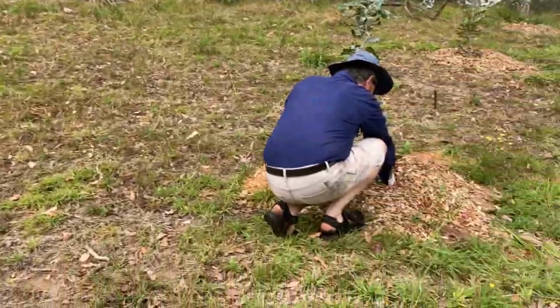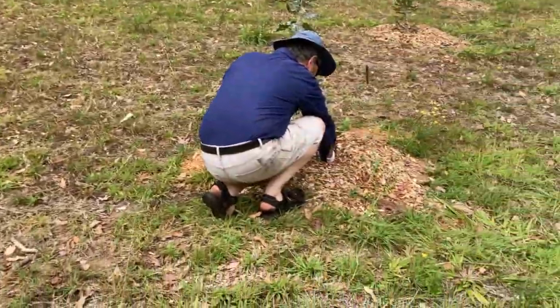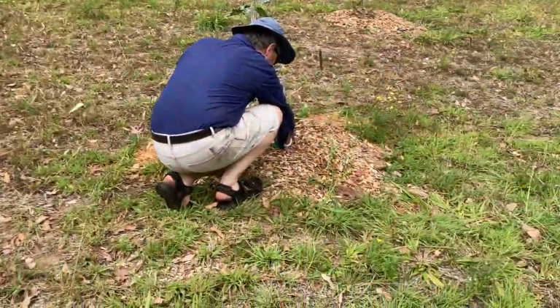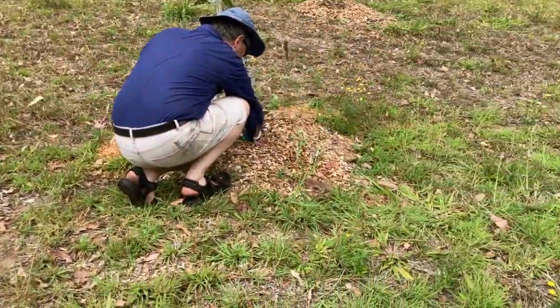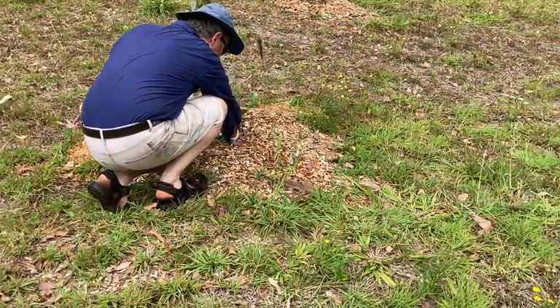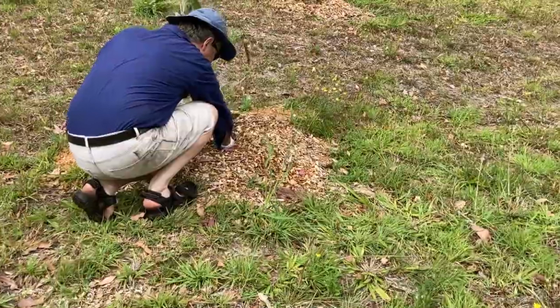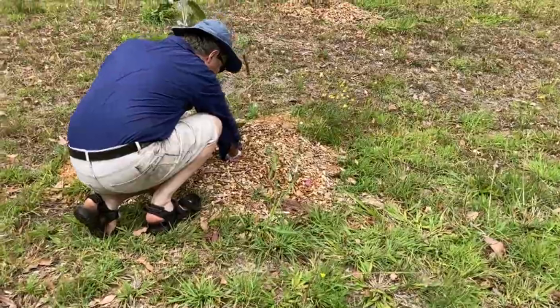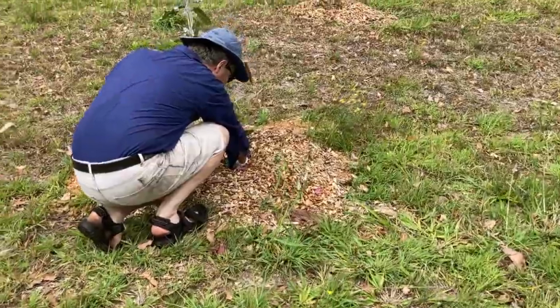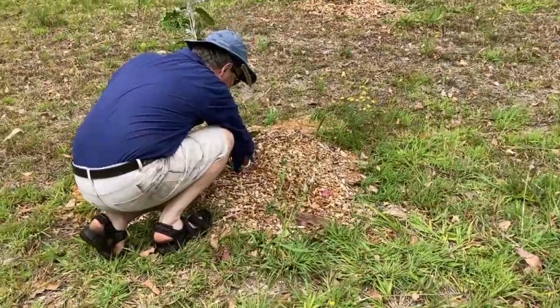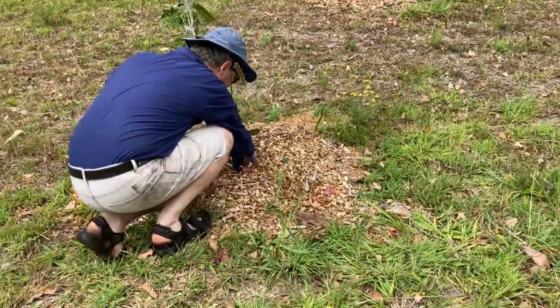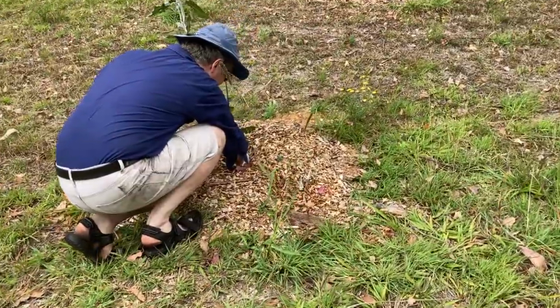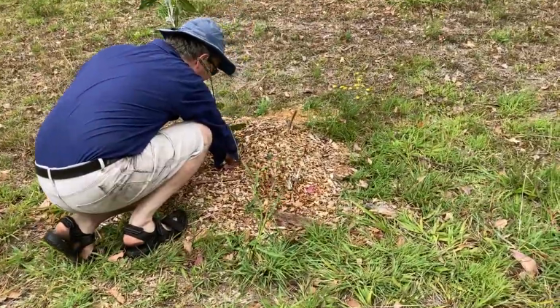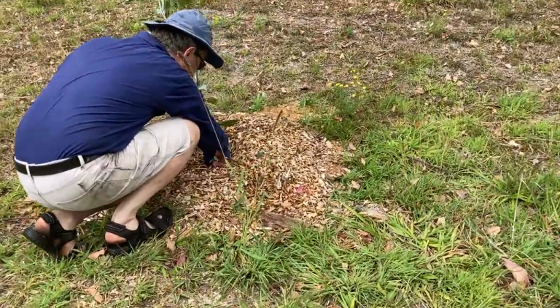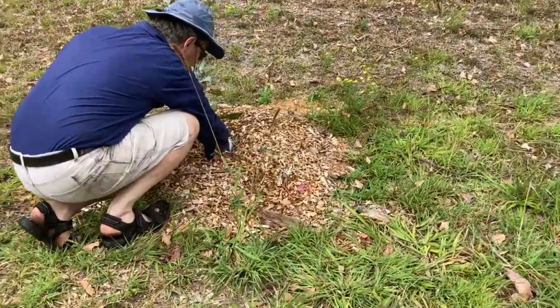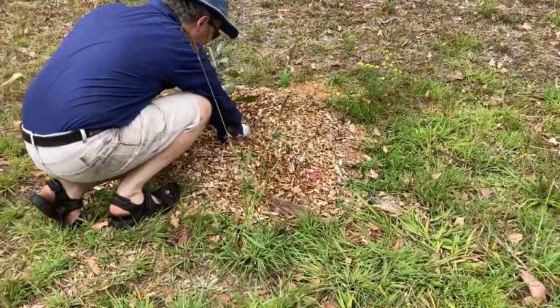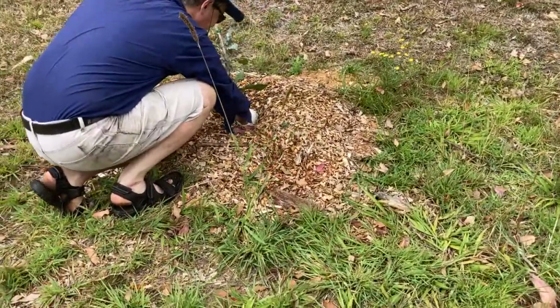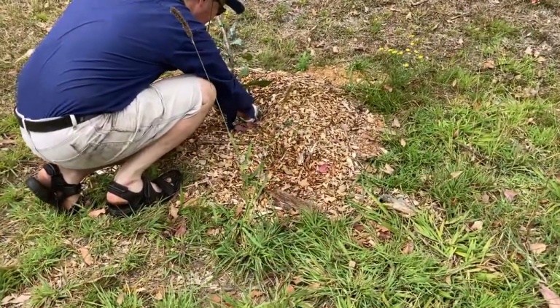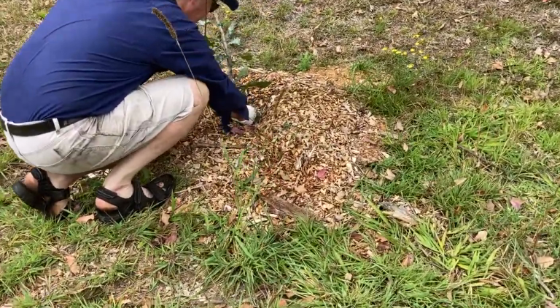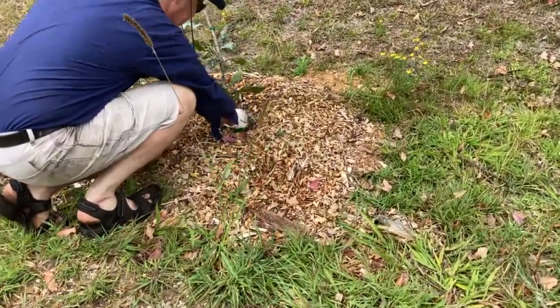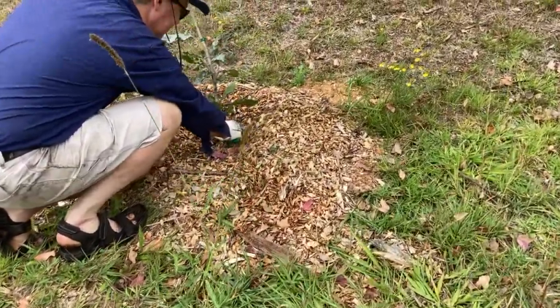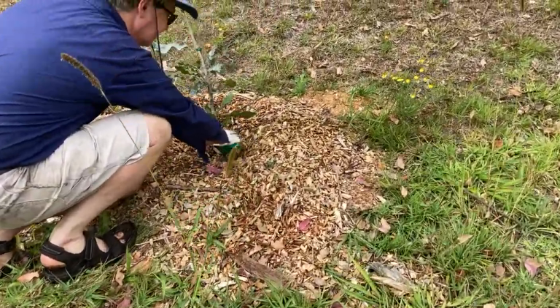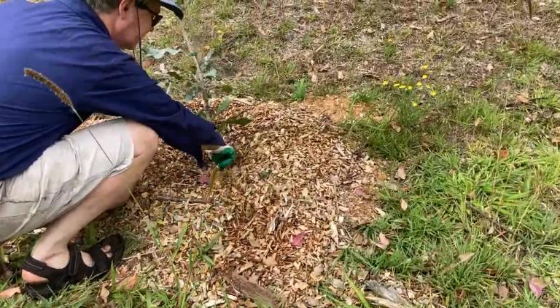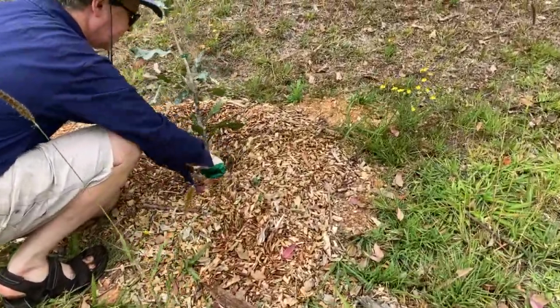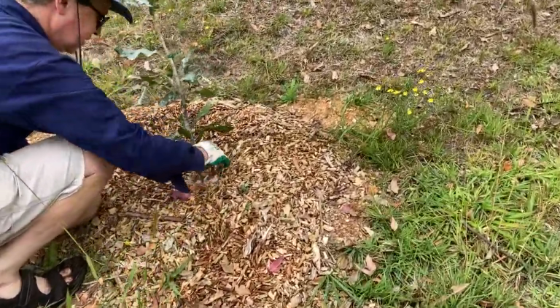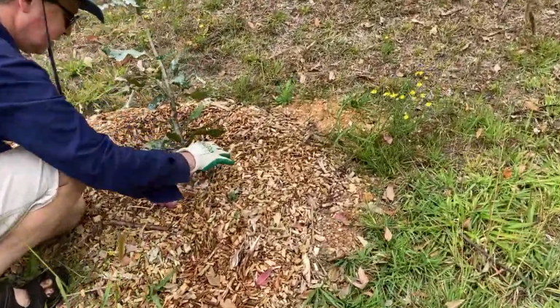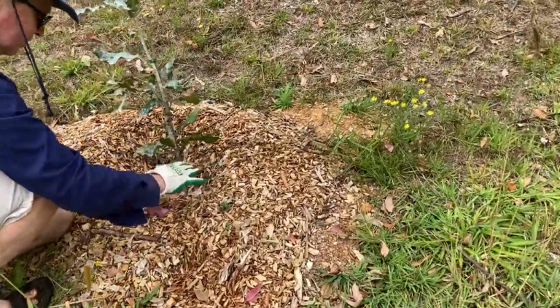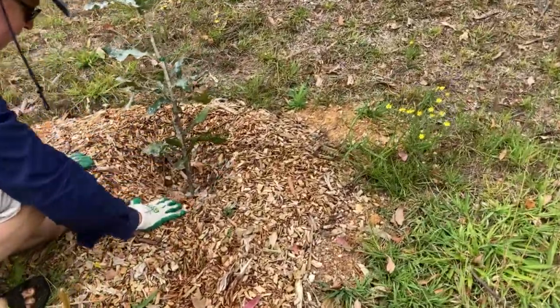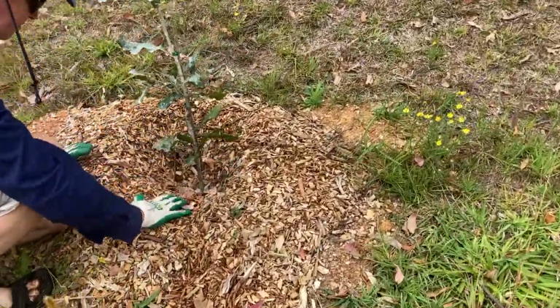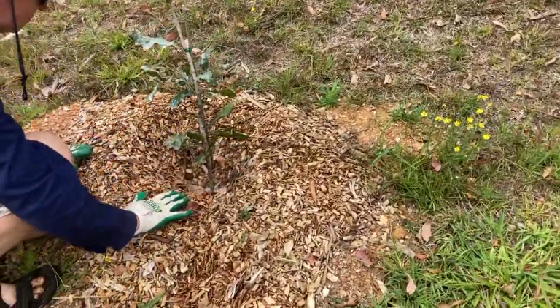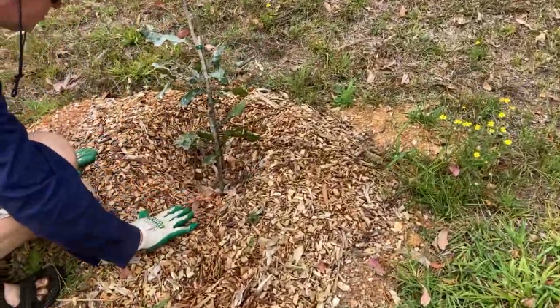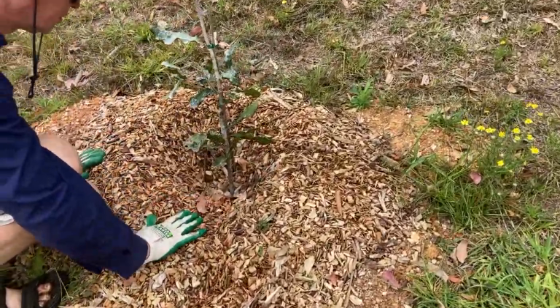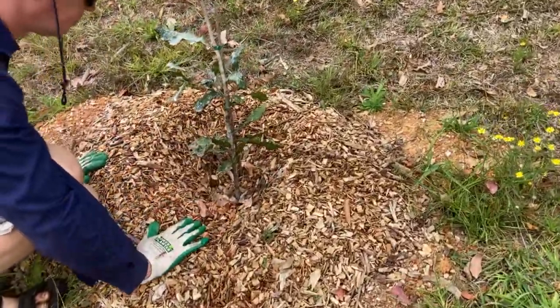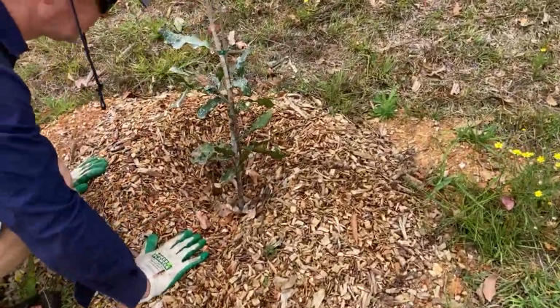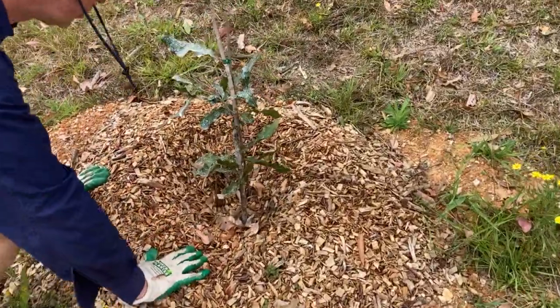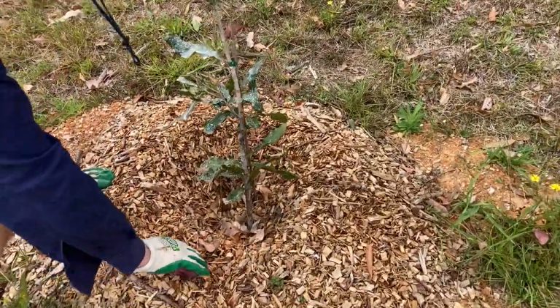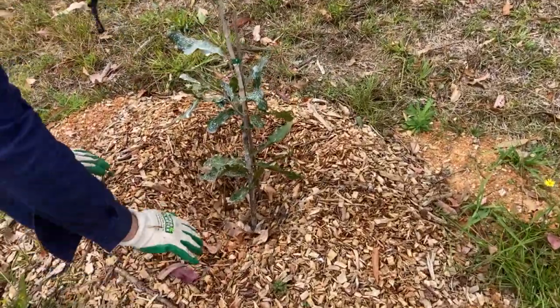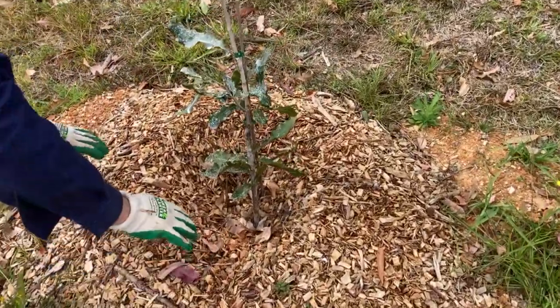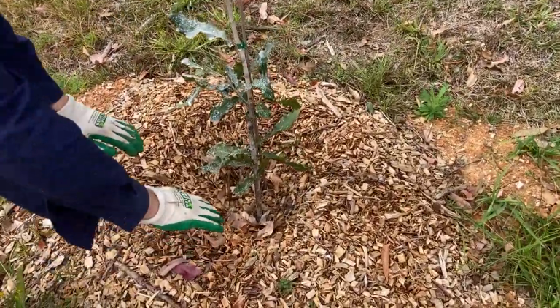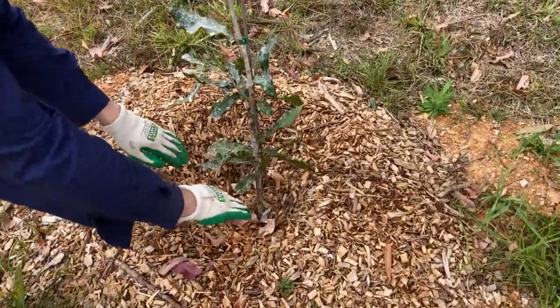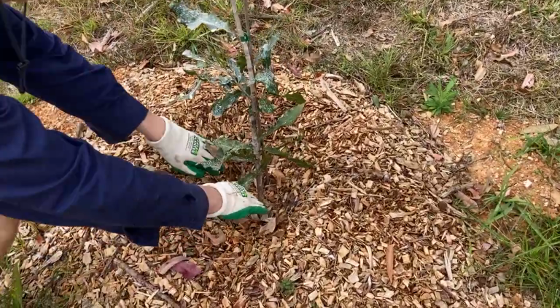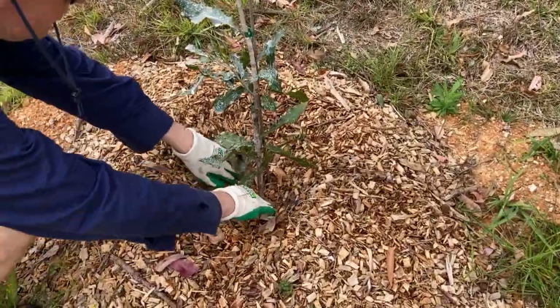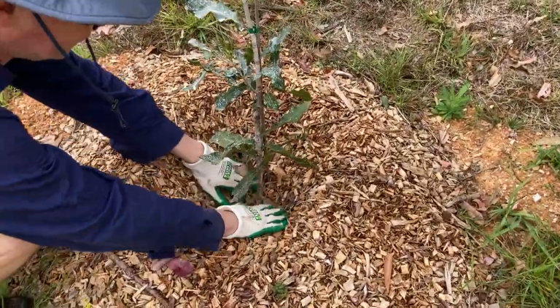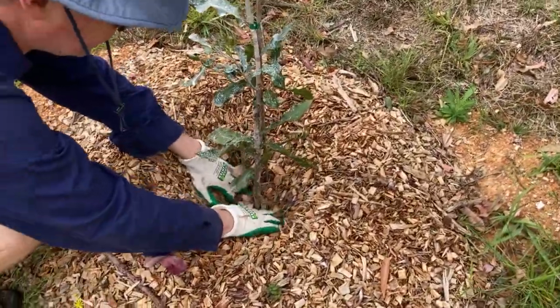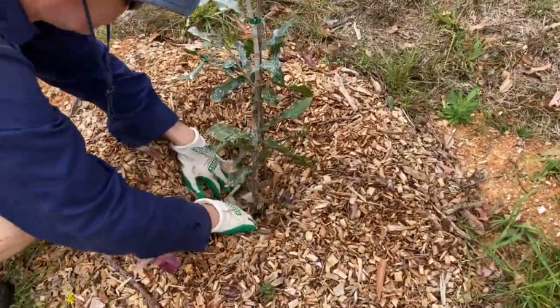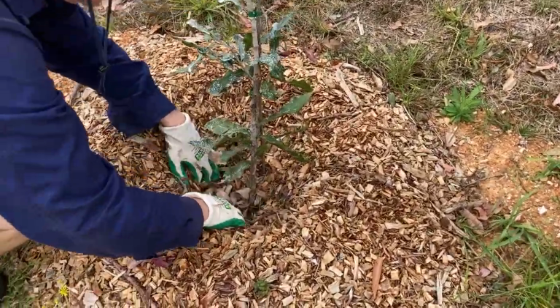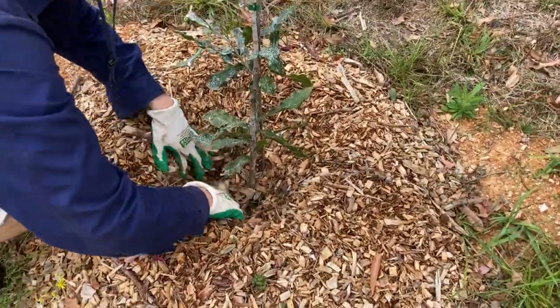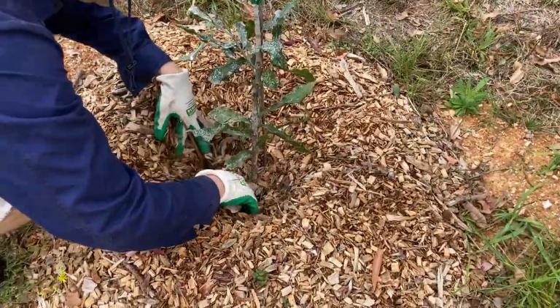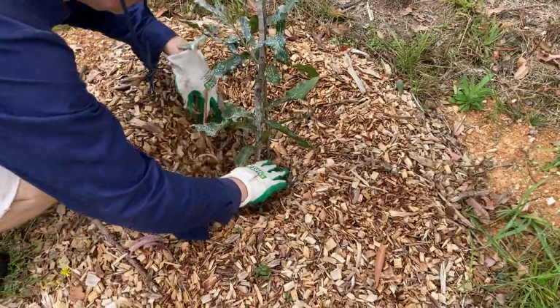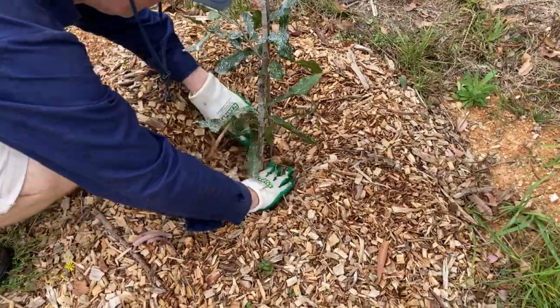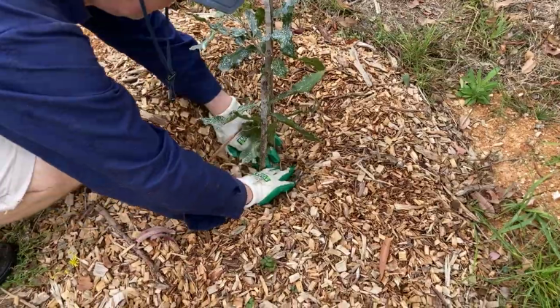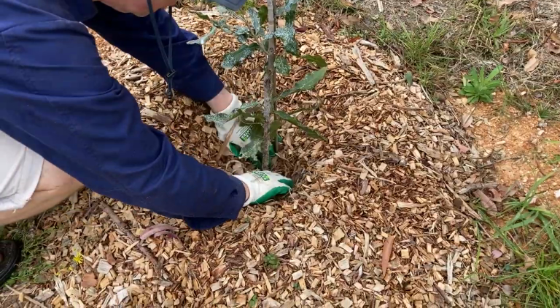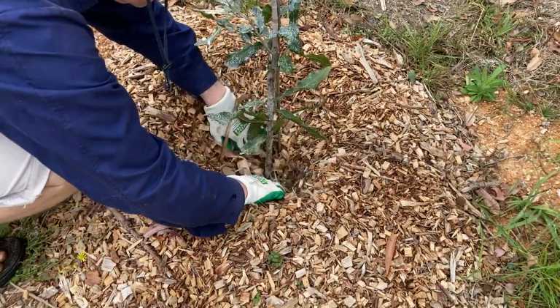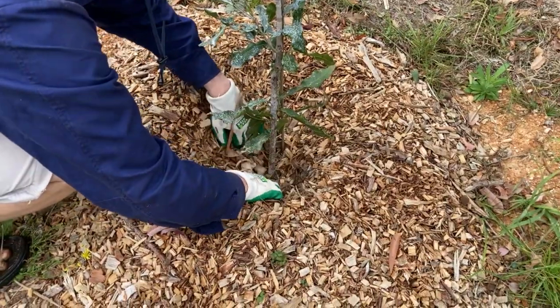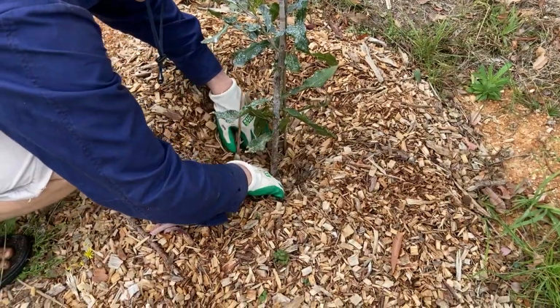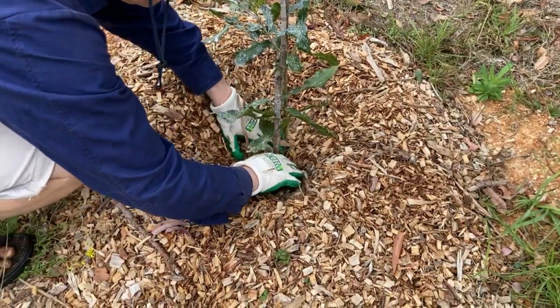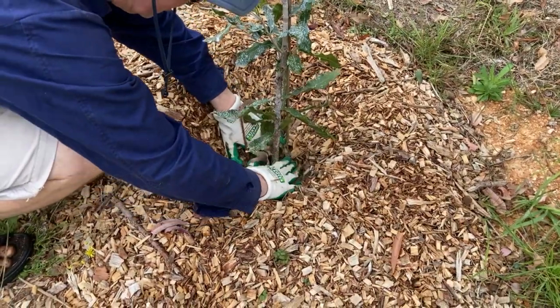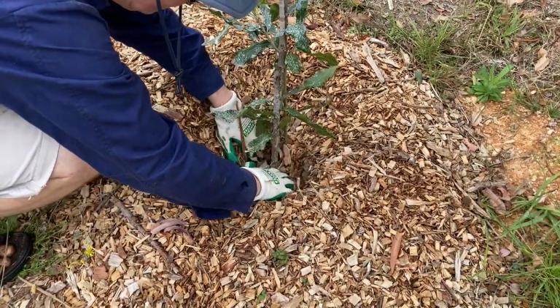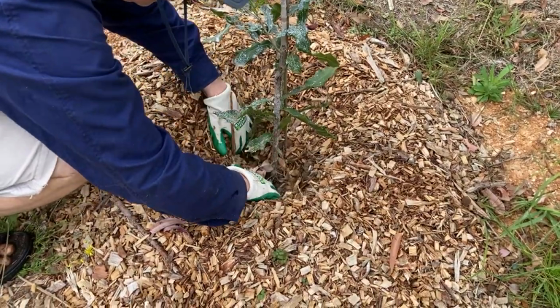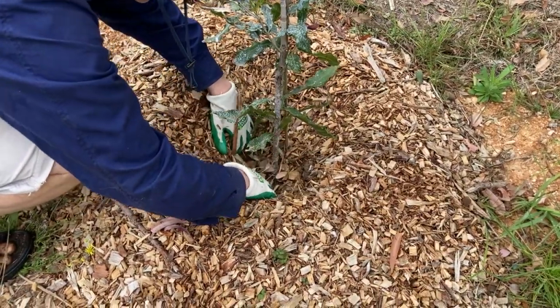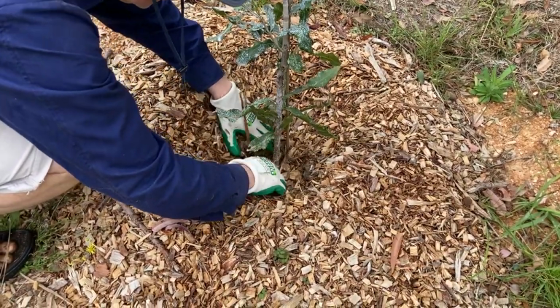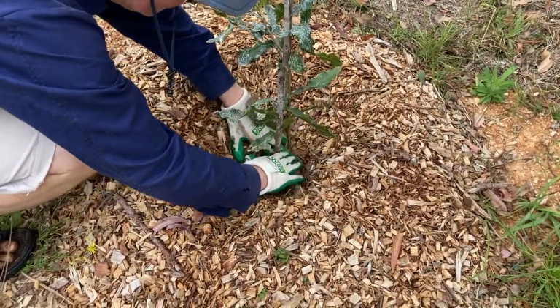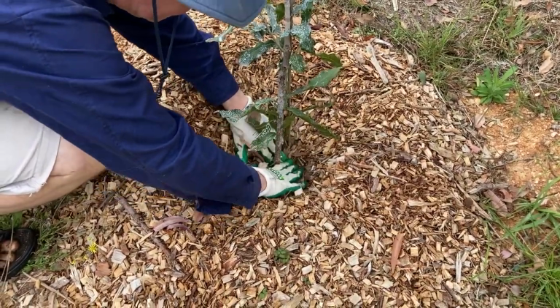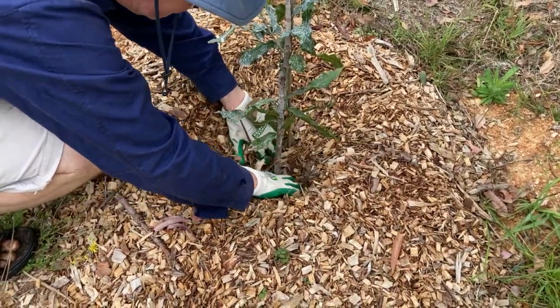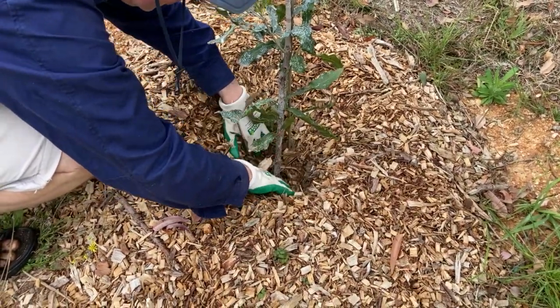A little bit of new growth here. They've not really done this one — not much there. I'll always get the wood chip away from the base of the tree.